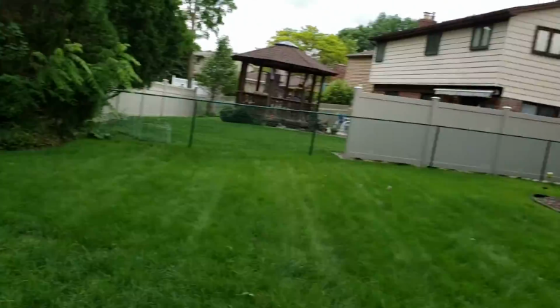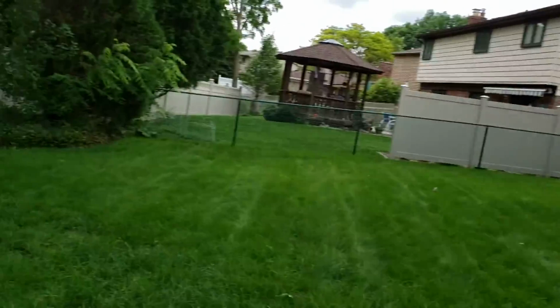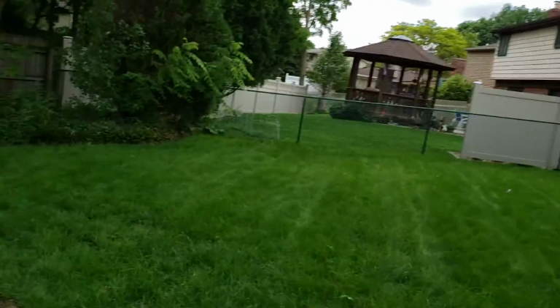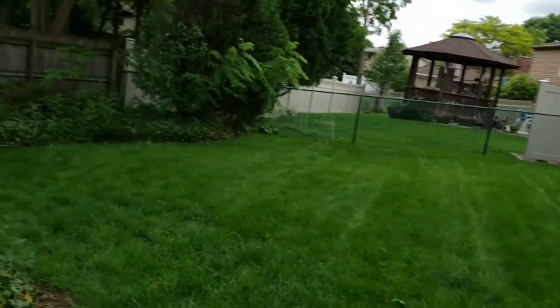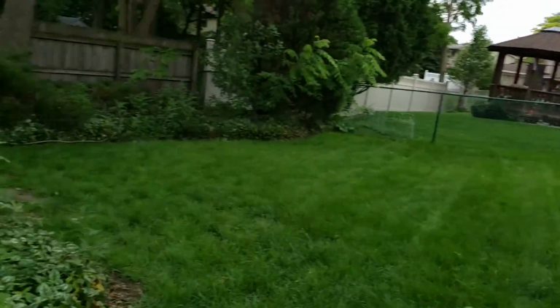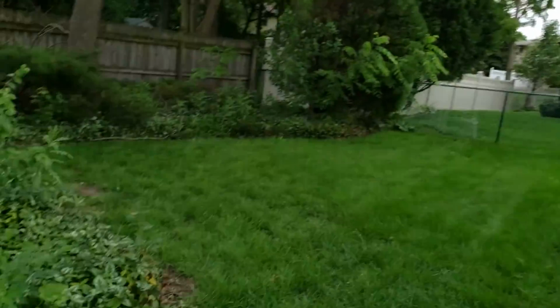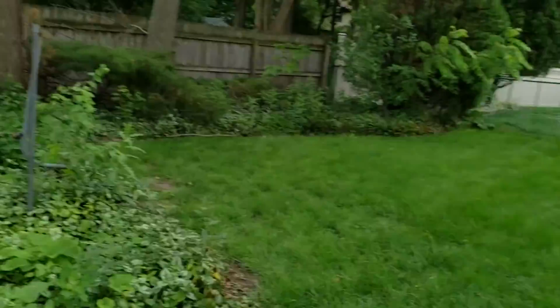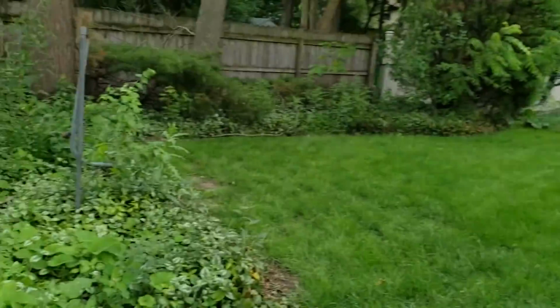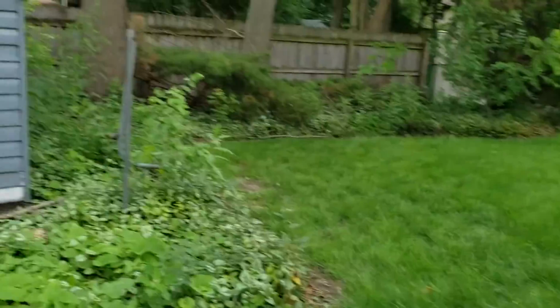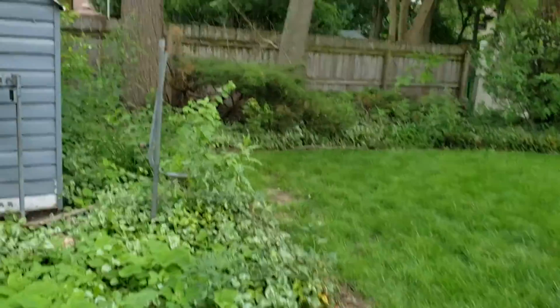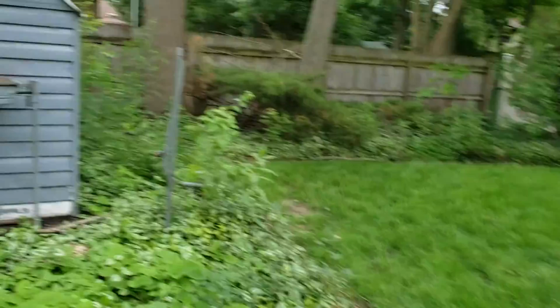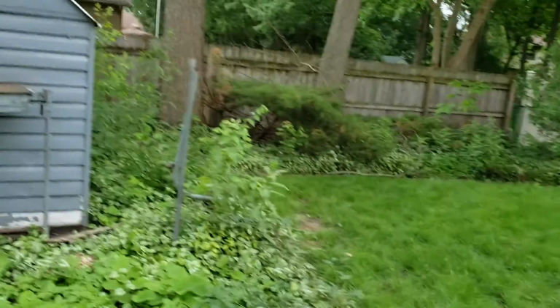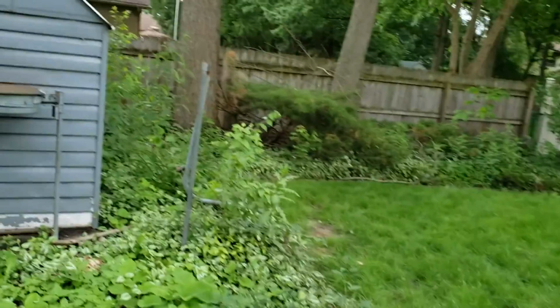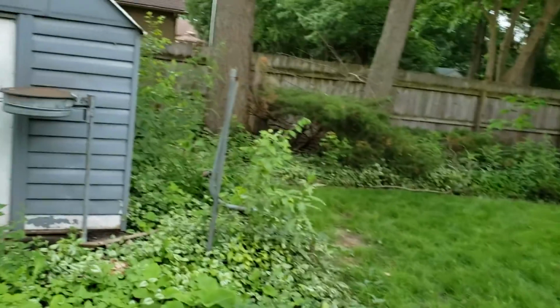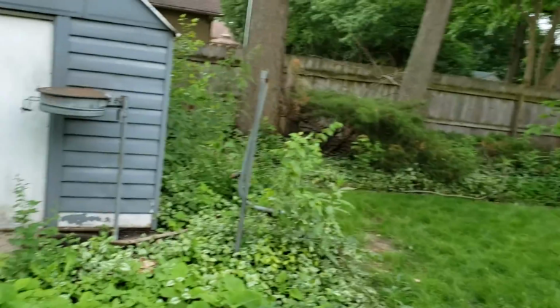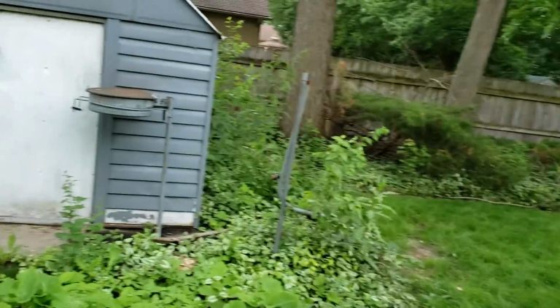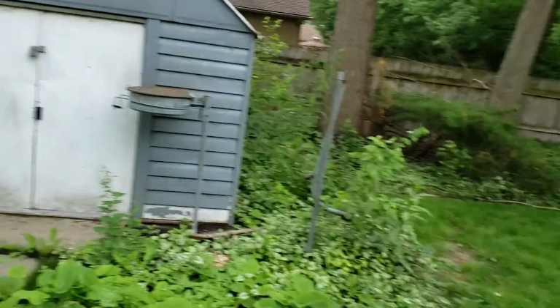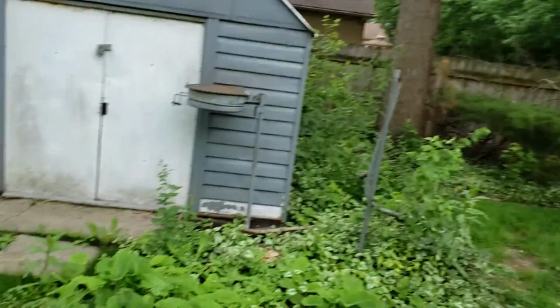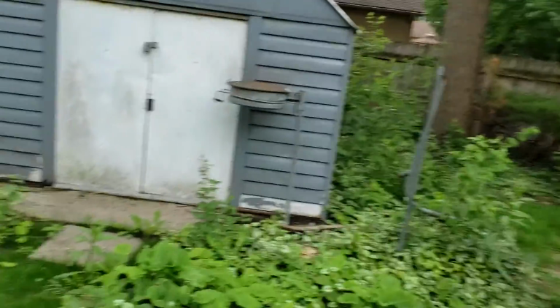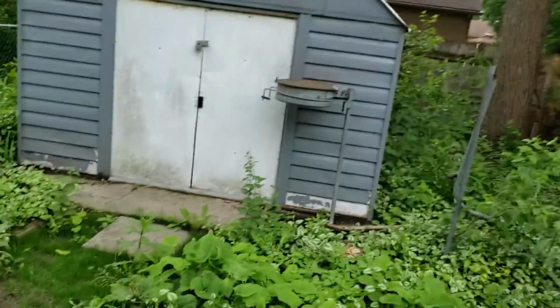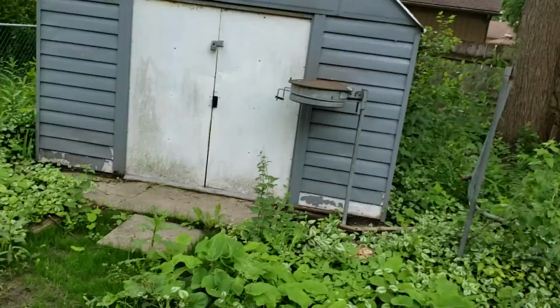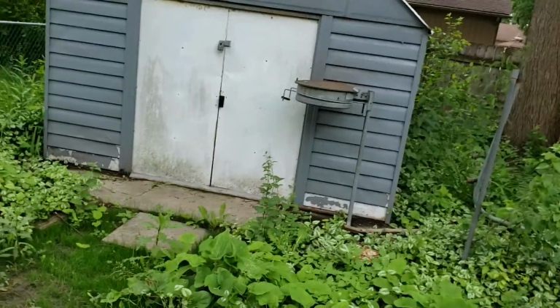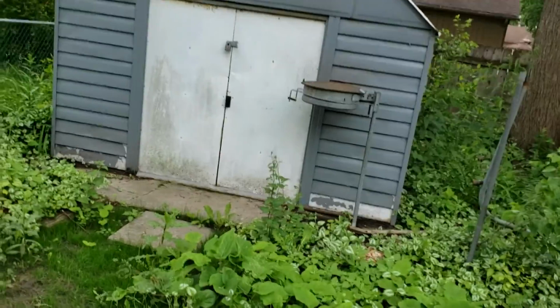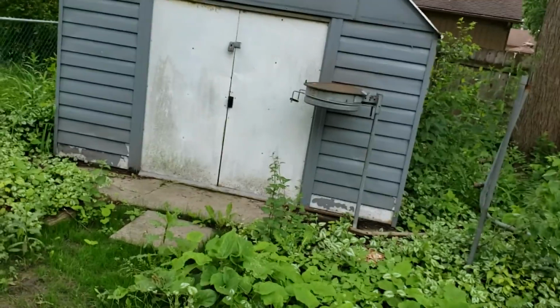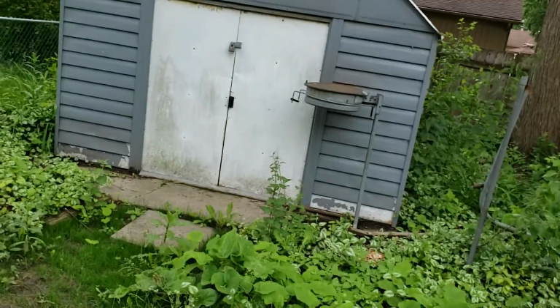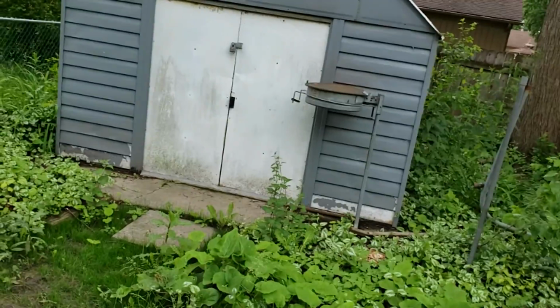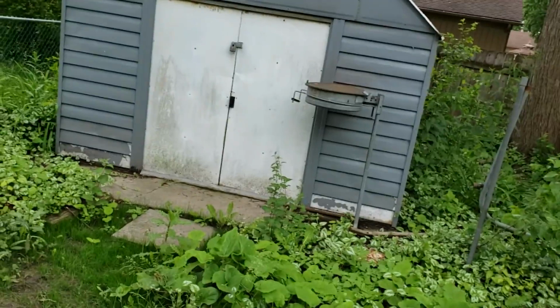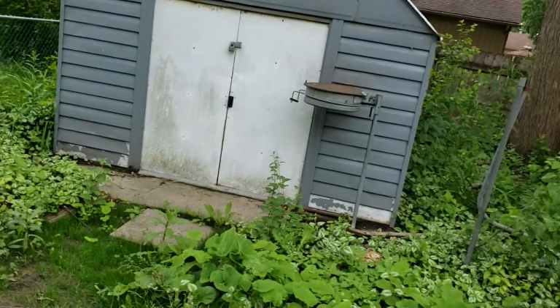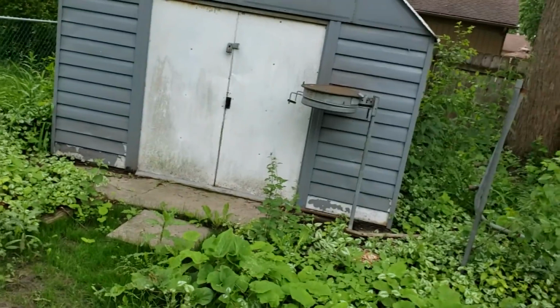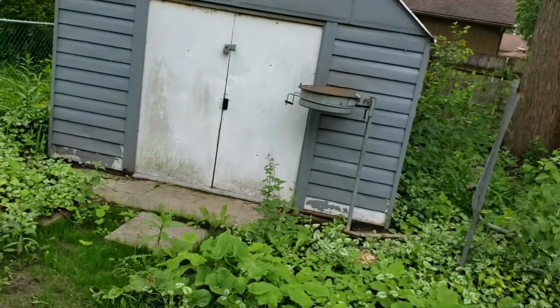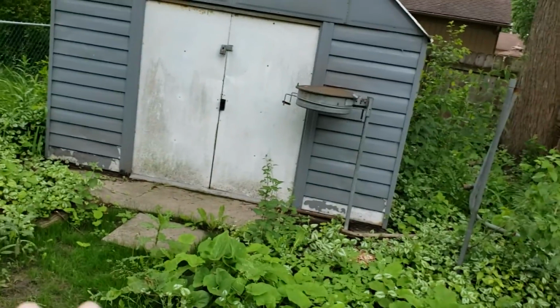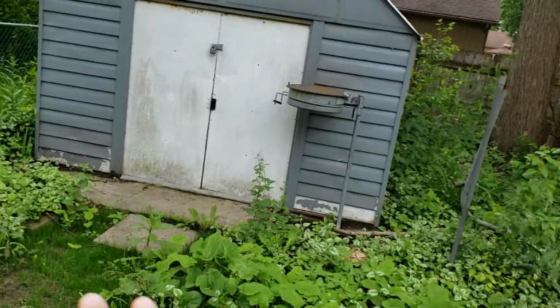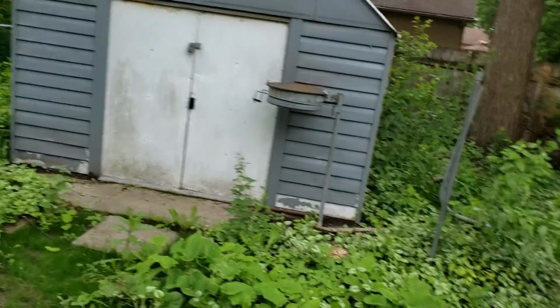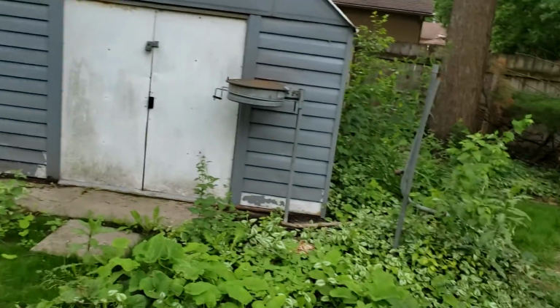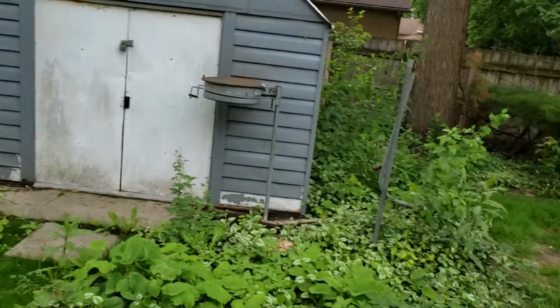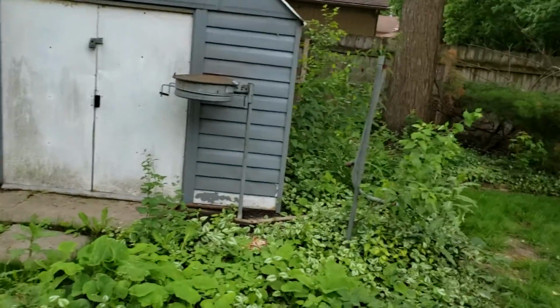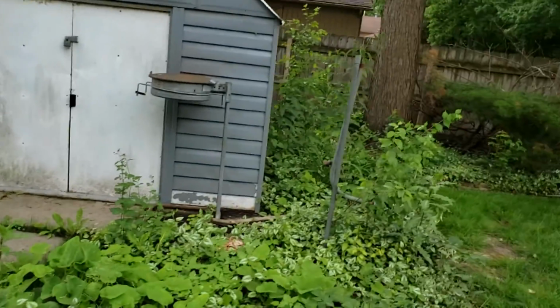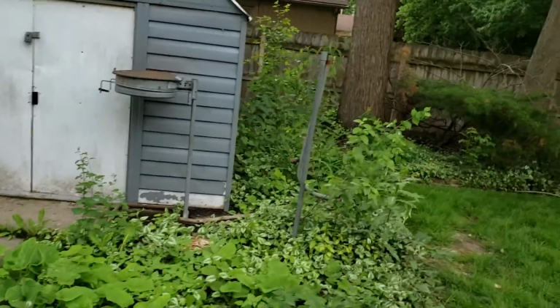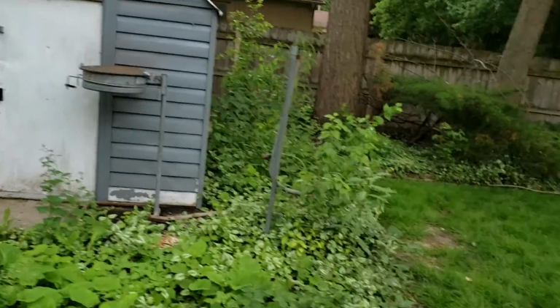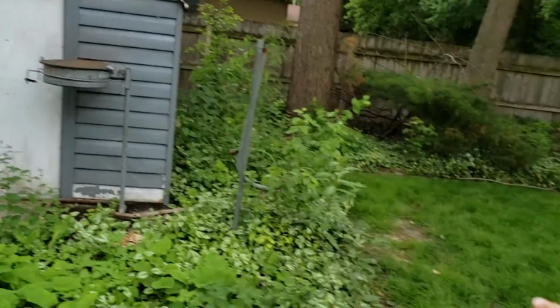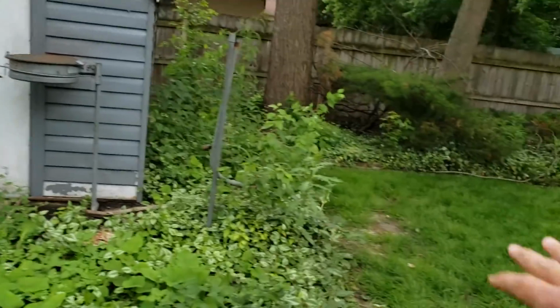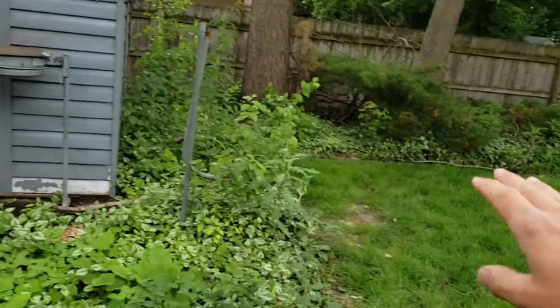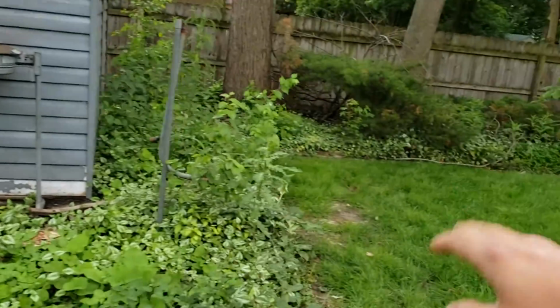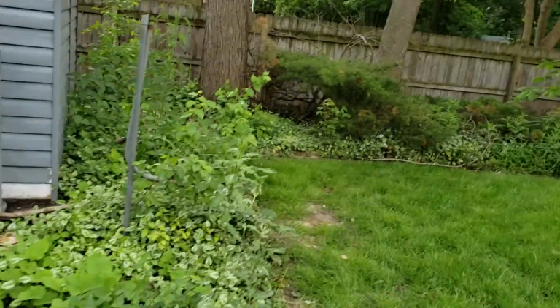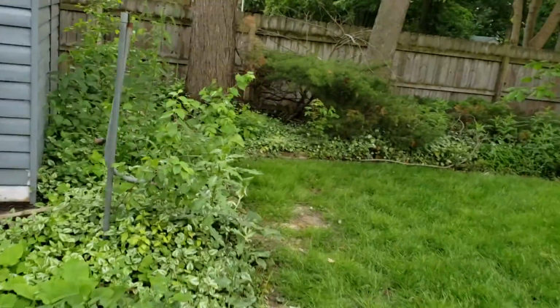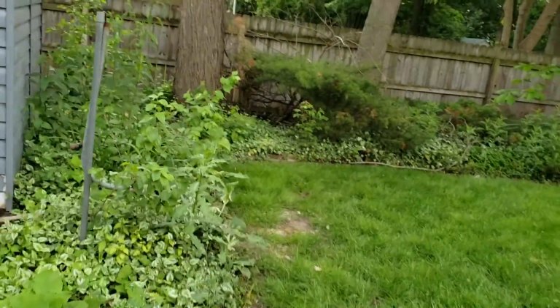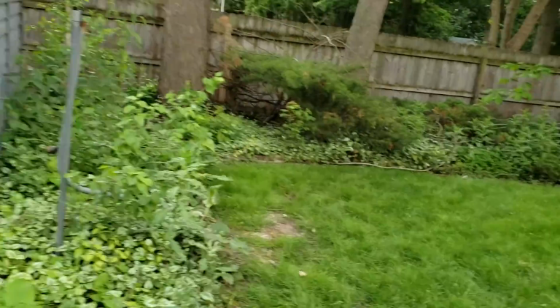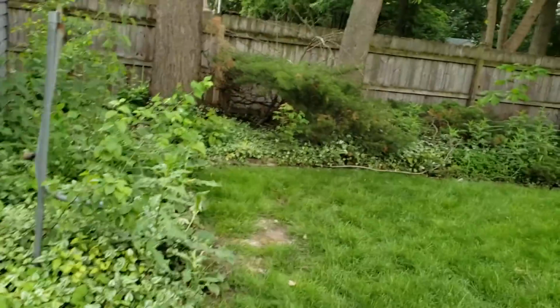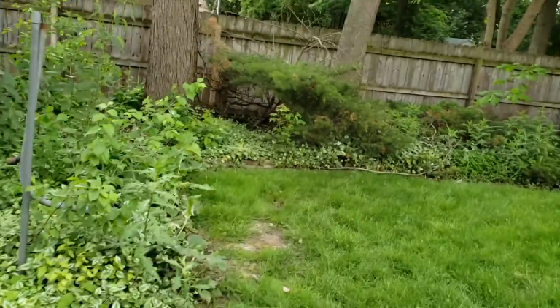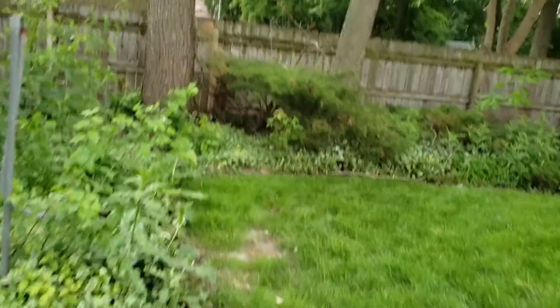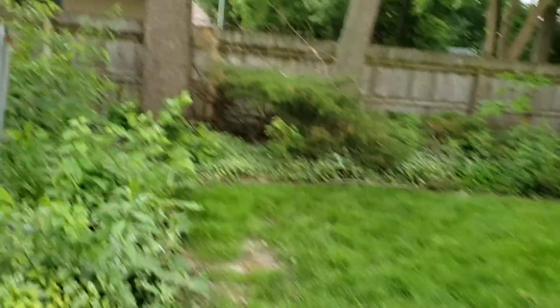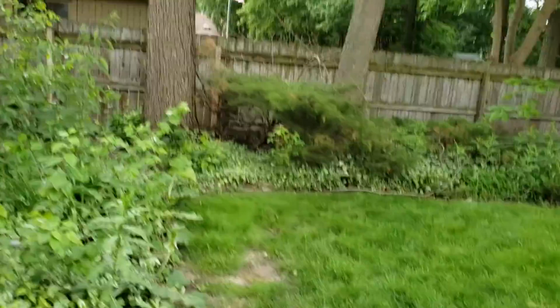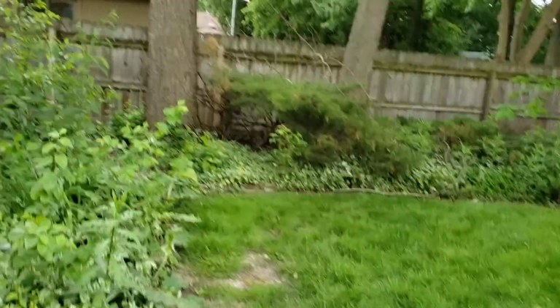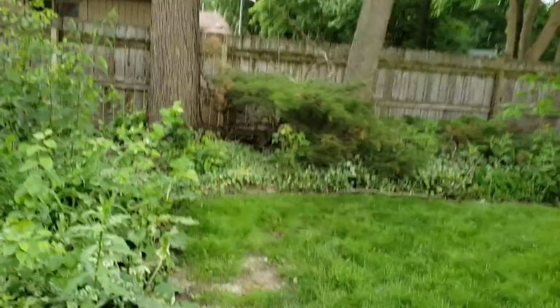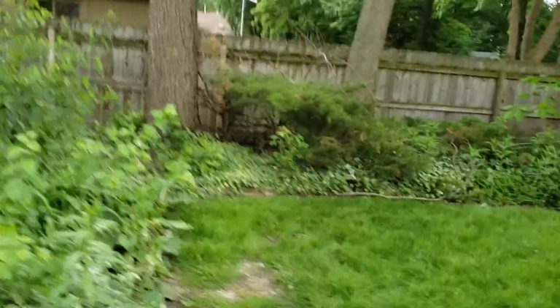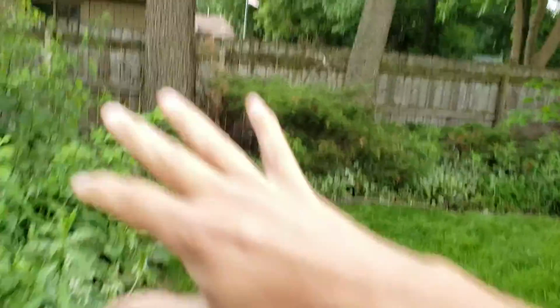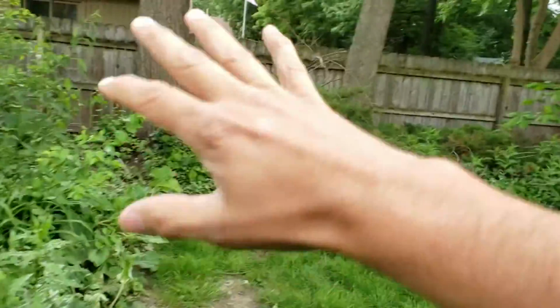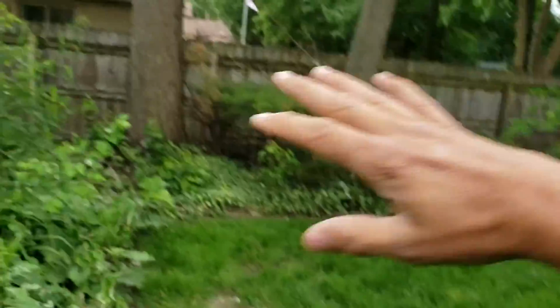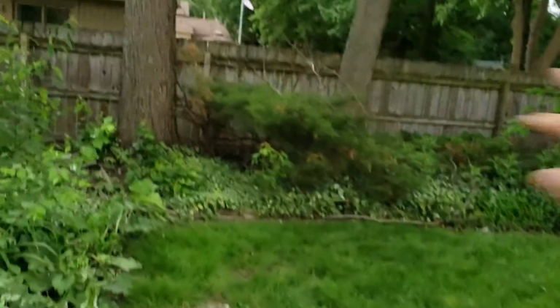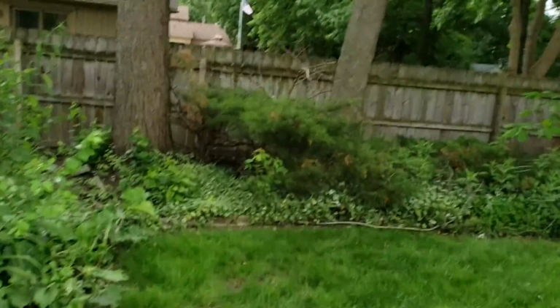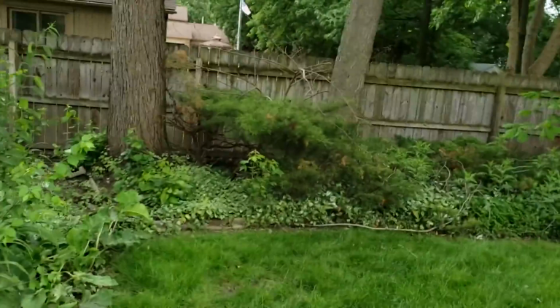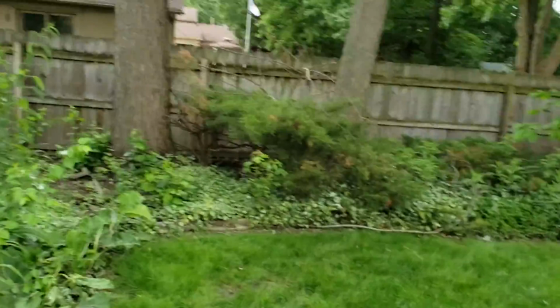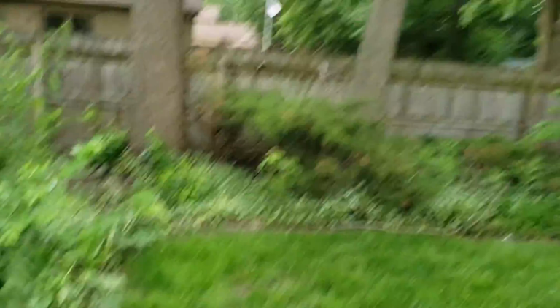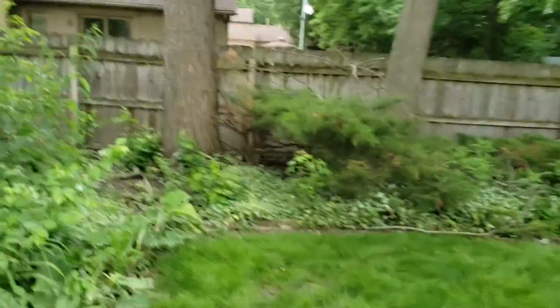She wants to match the house with that almond color. I'll take a picture of it. And the rest of this is all being cleared out.